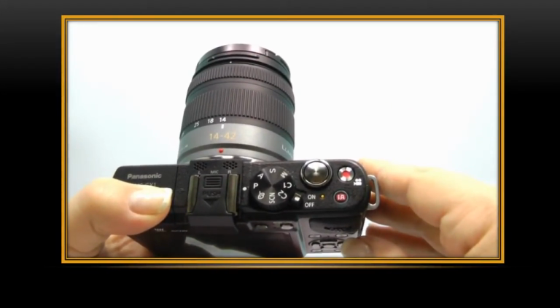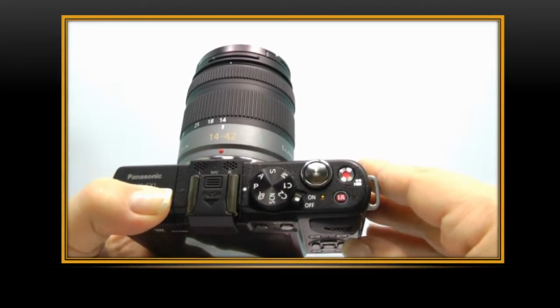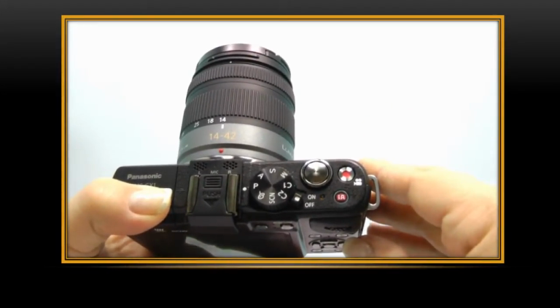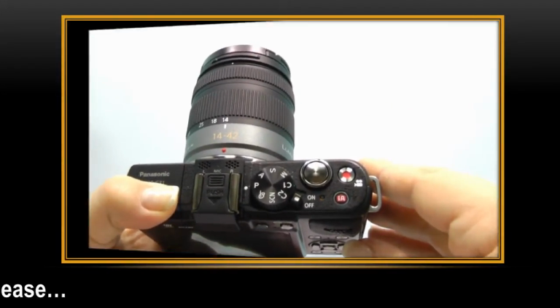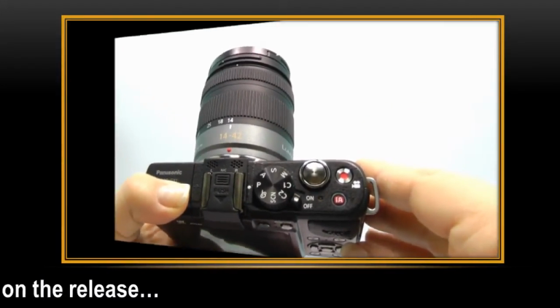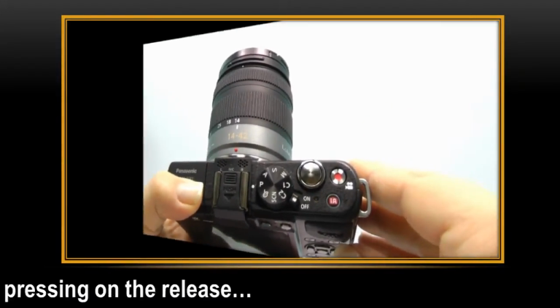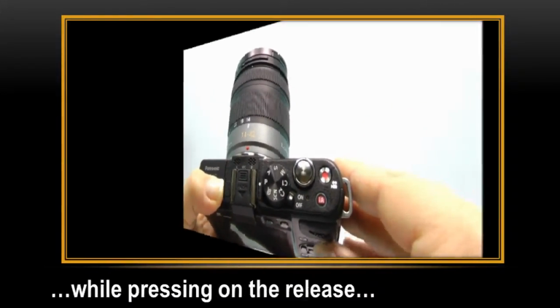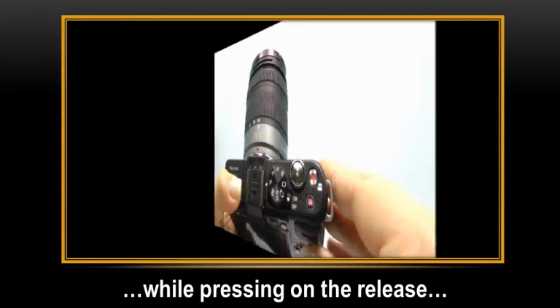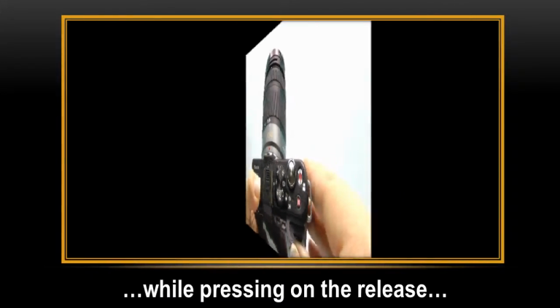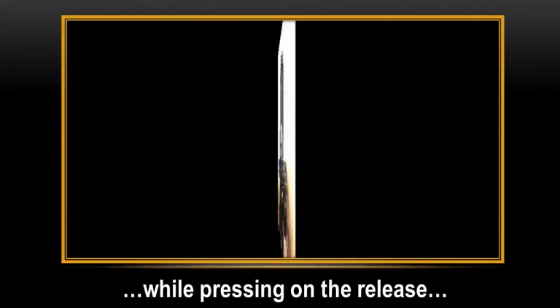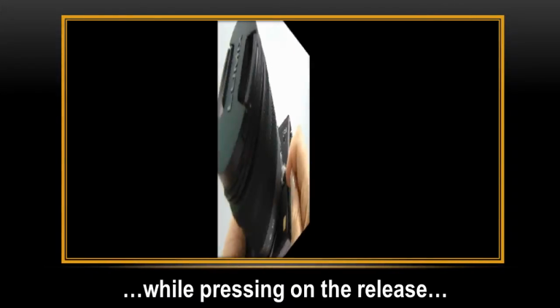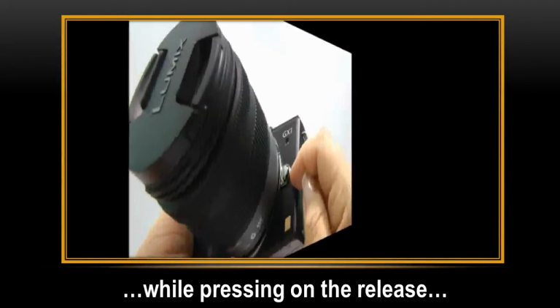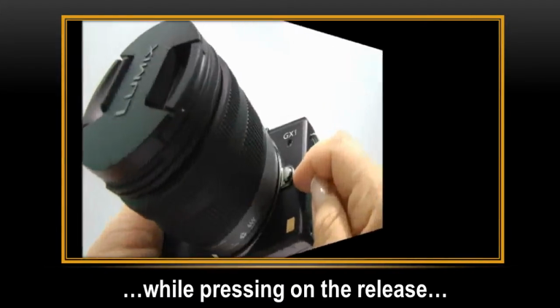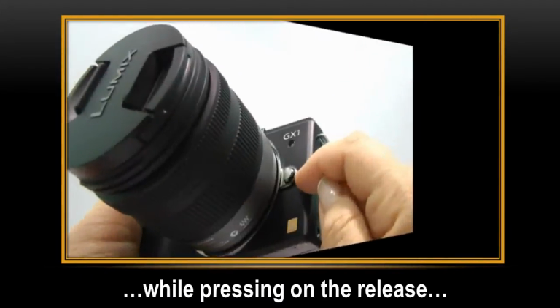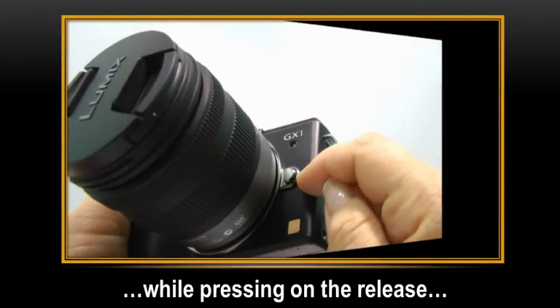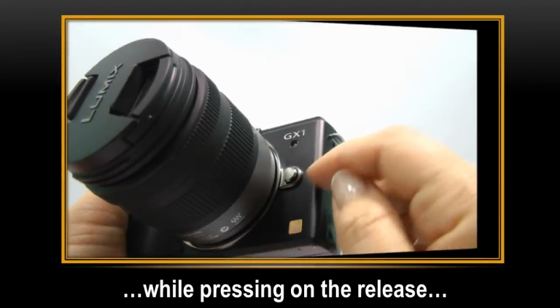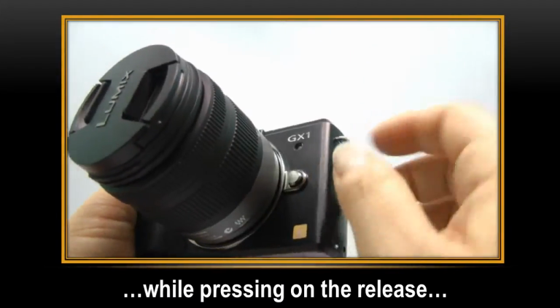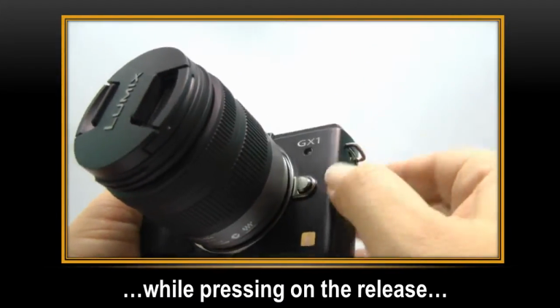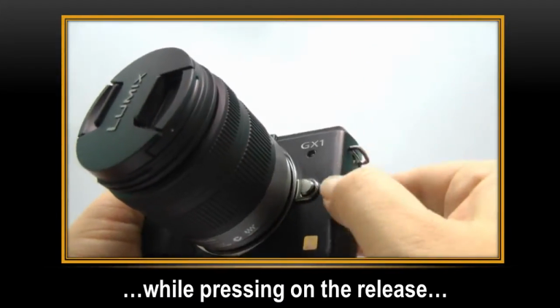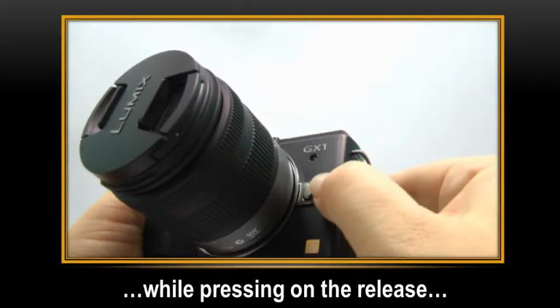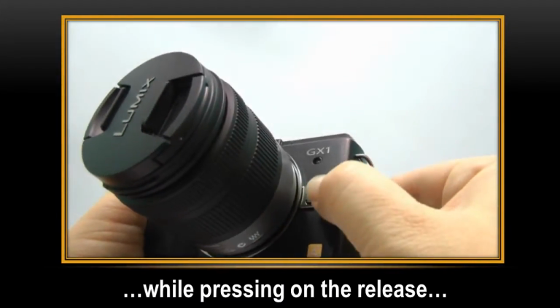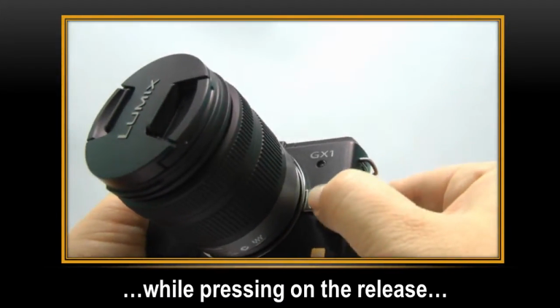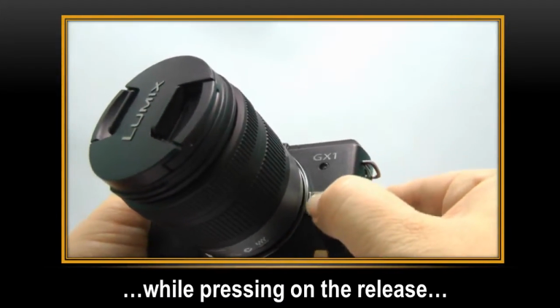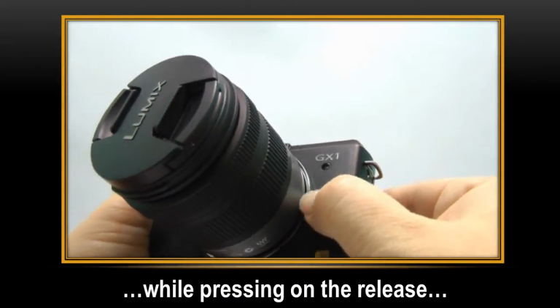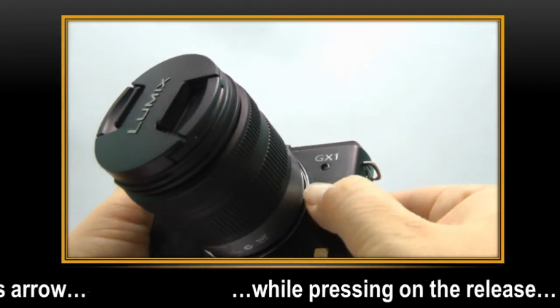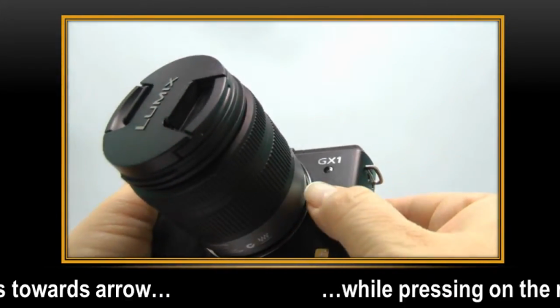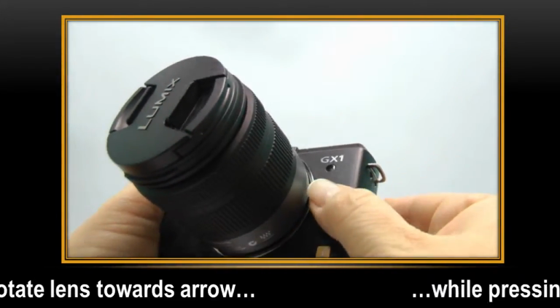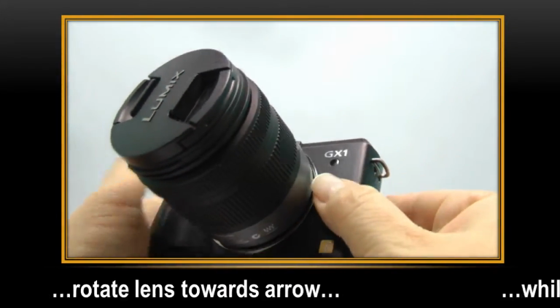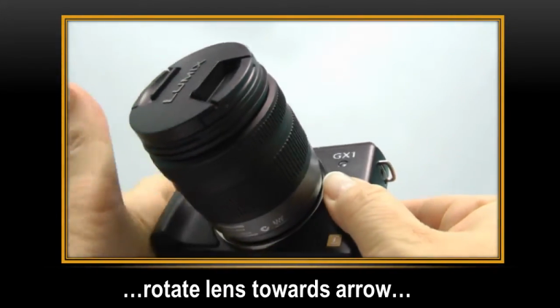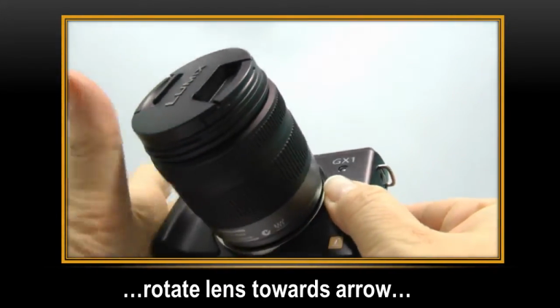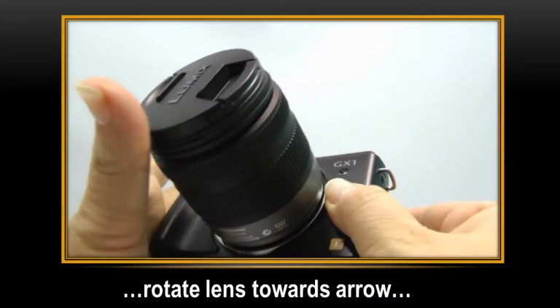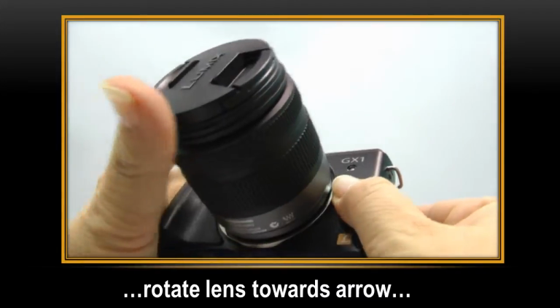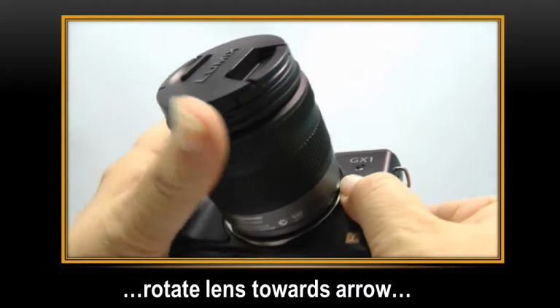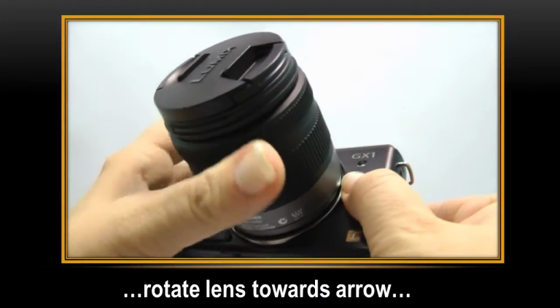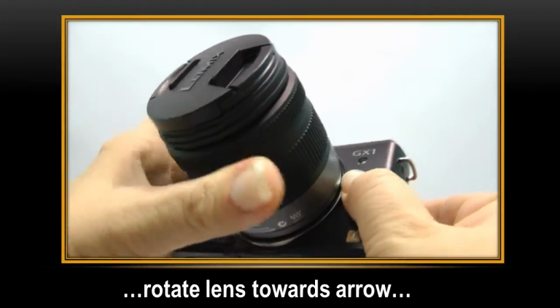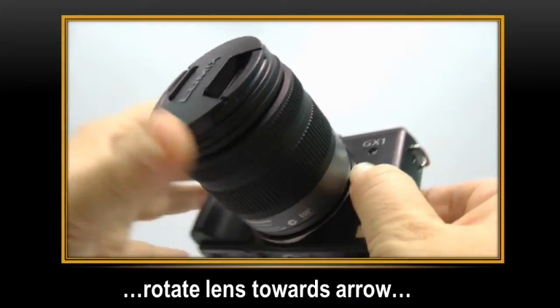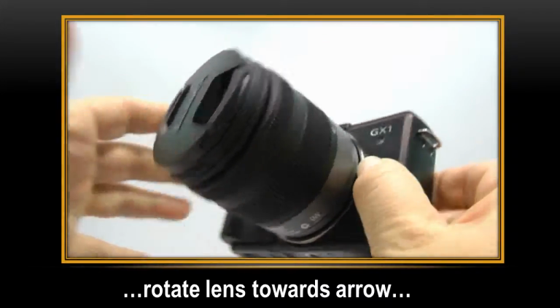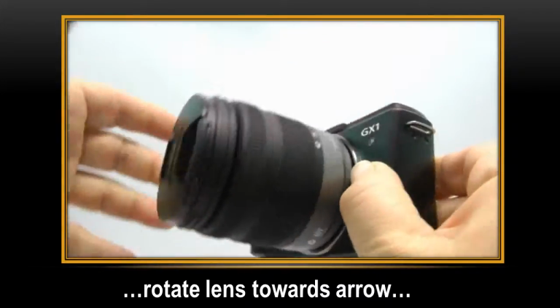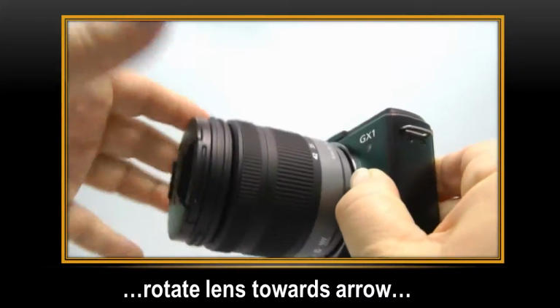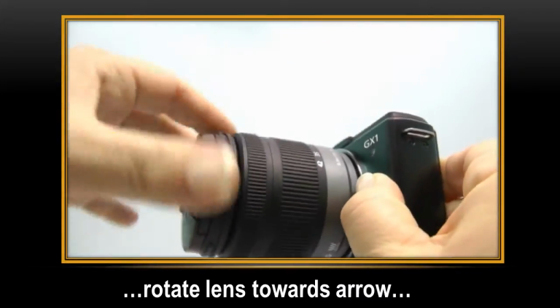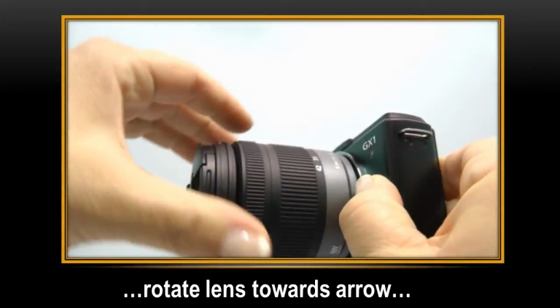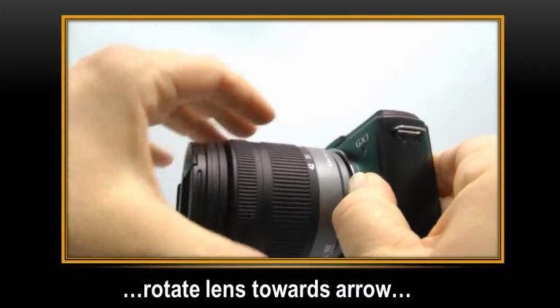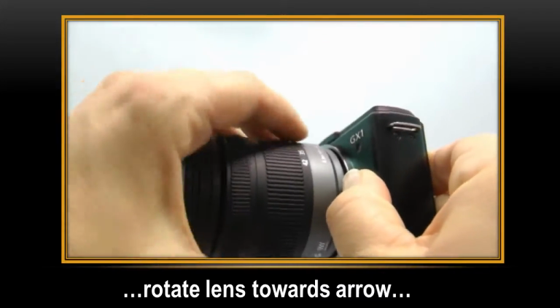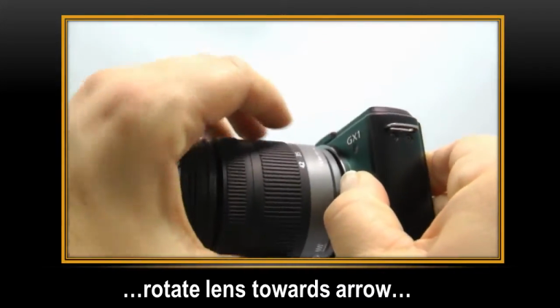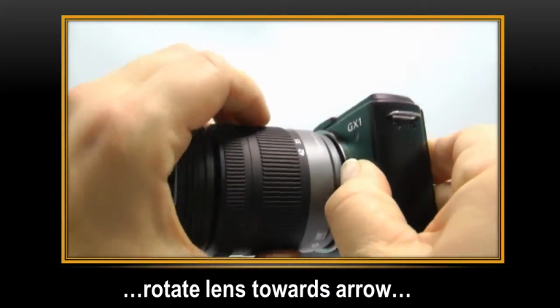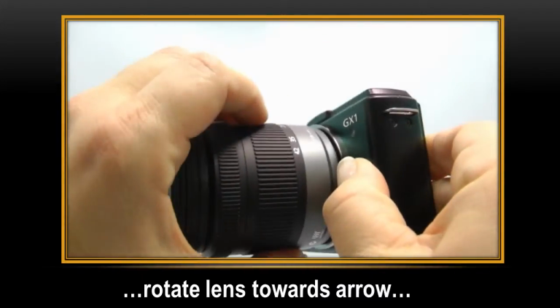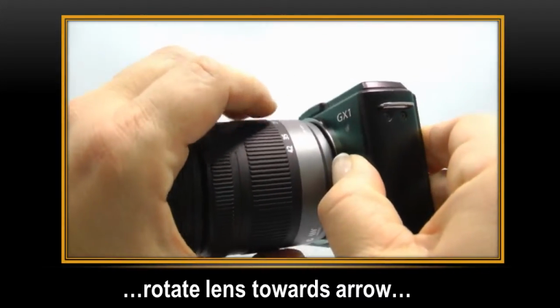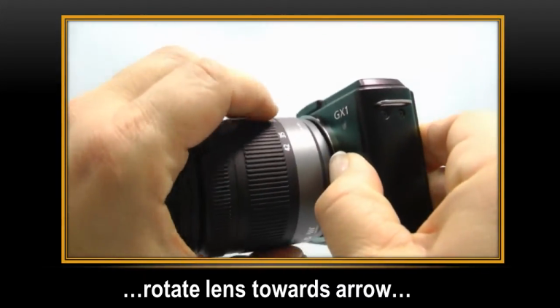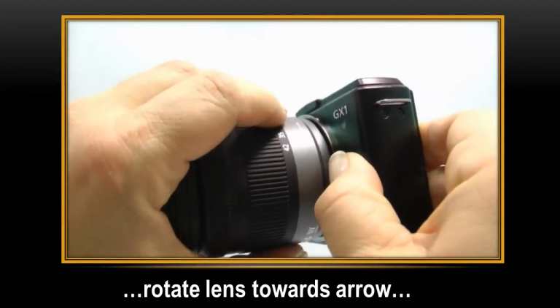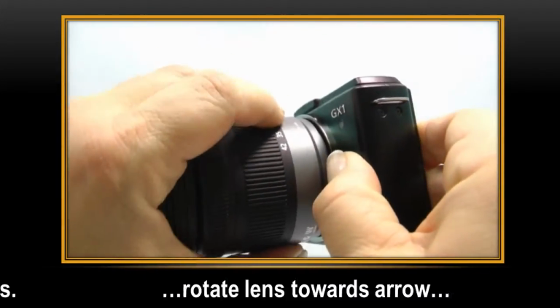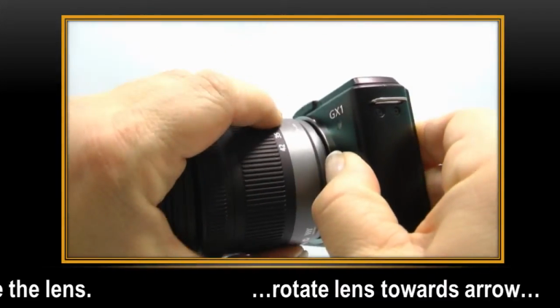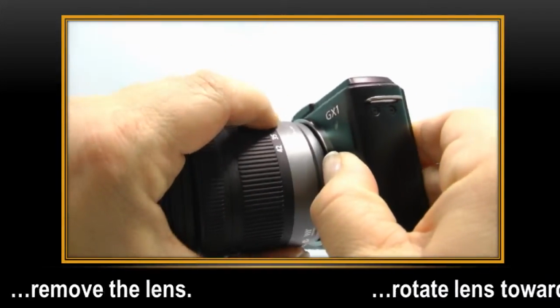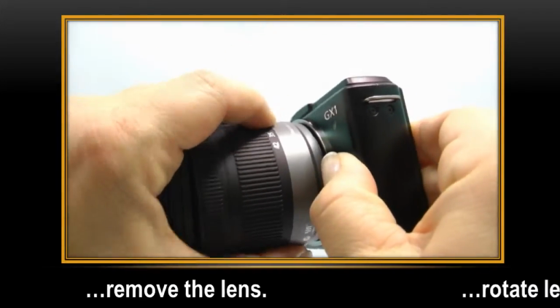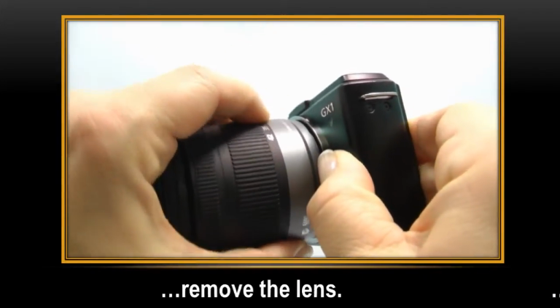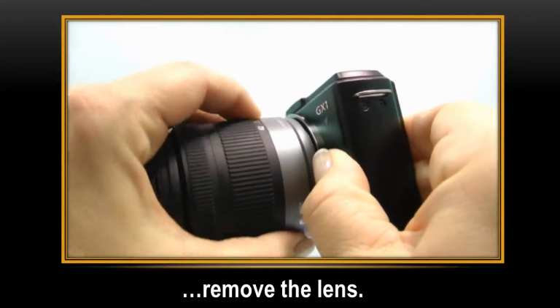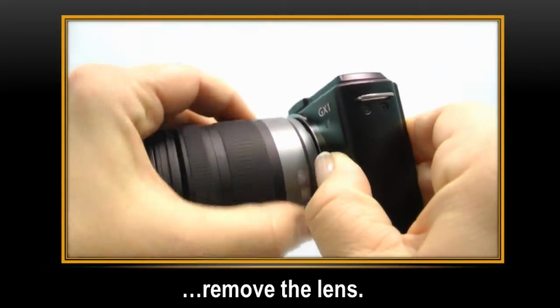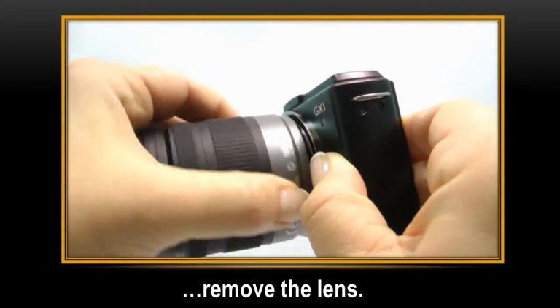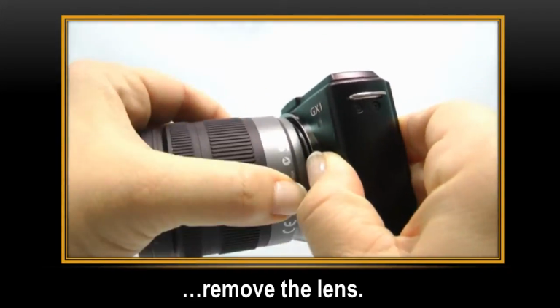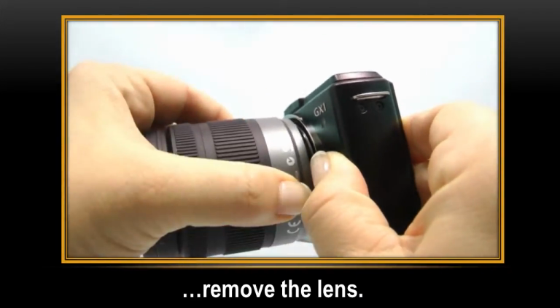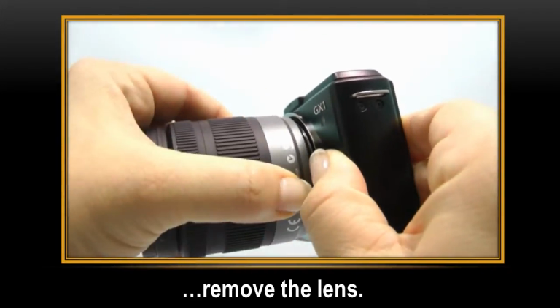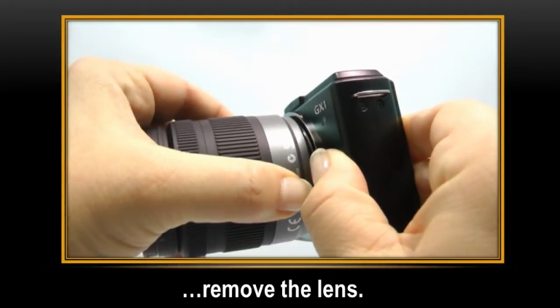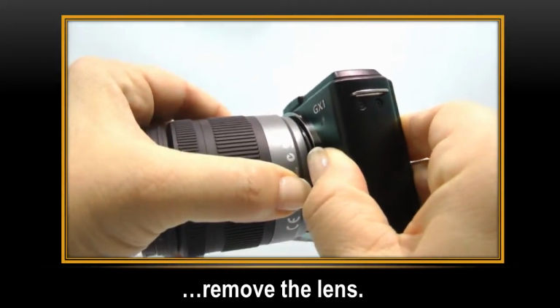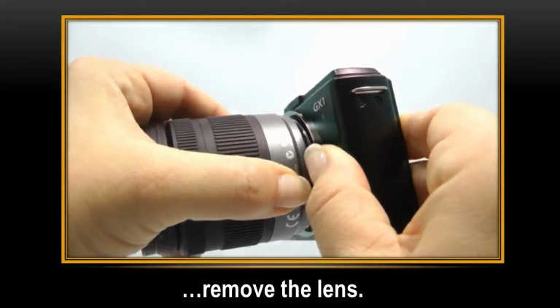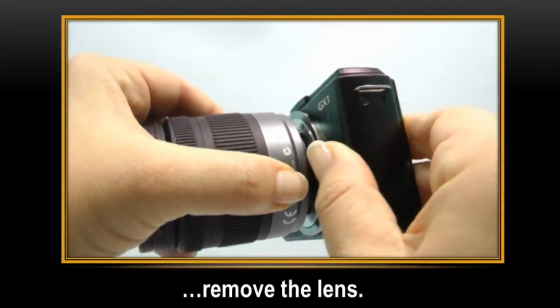While pressing on the lens release, rotate the lens towards the arrow until it stops, and then remove.